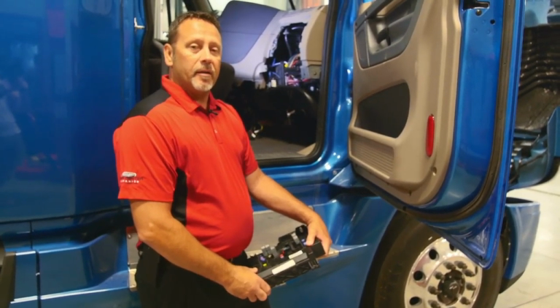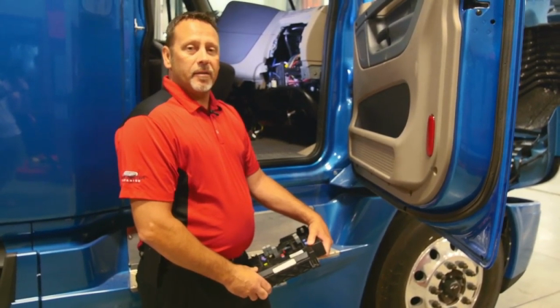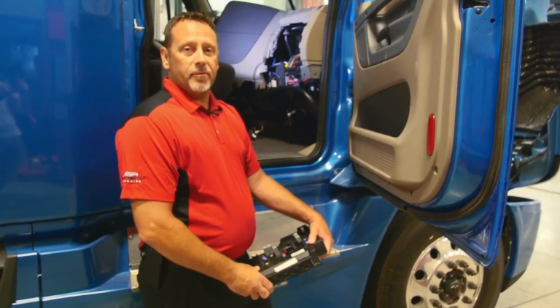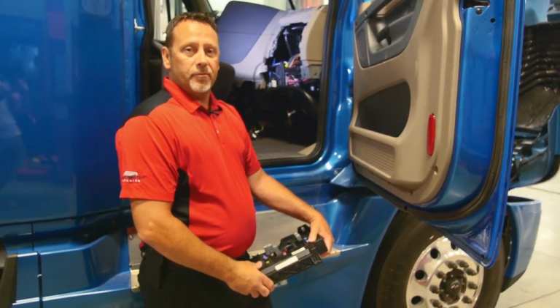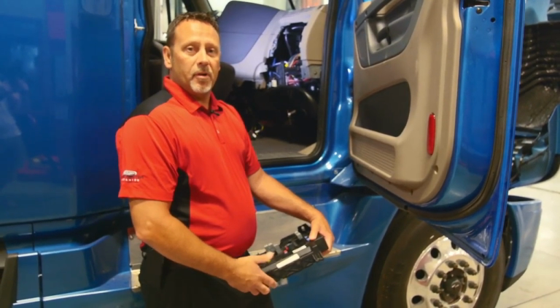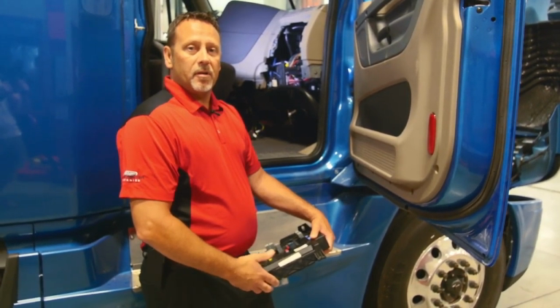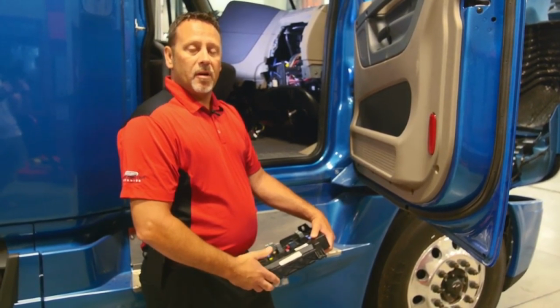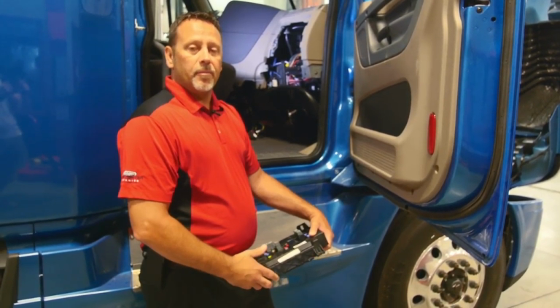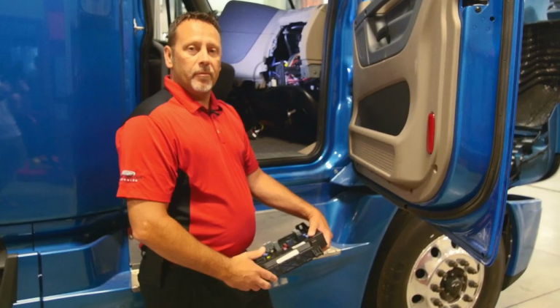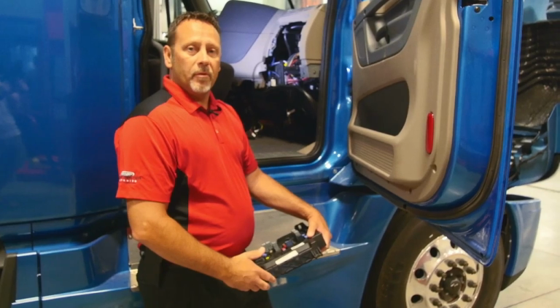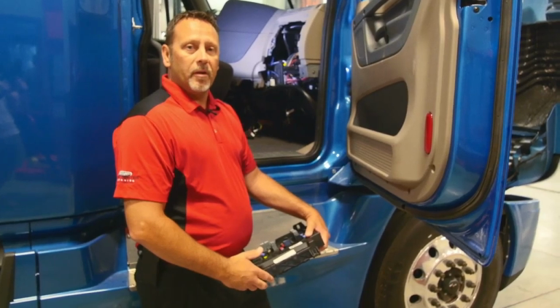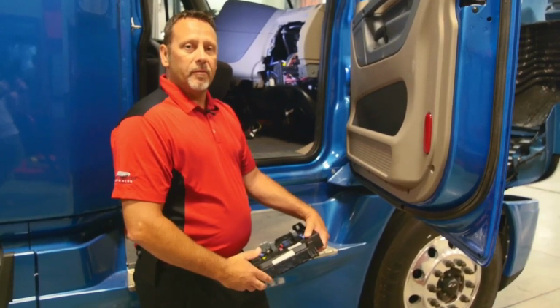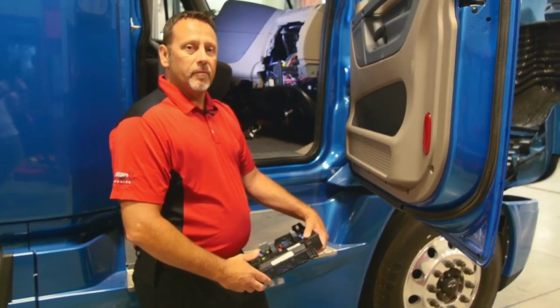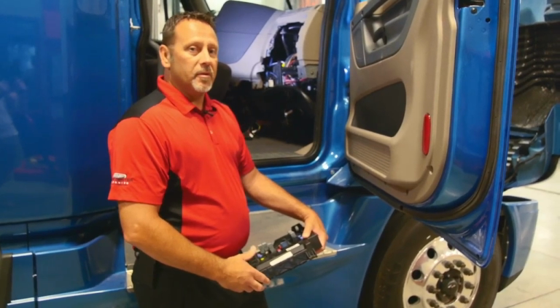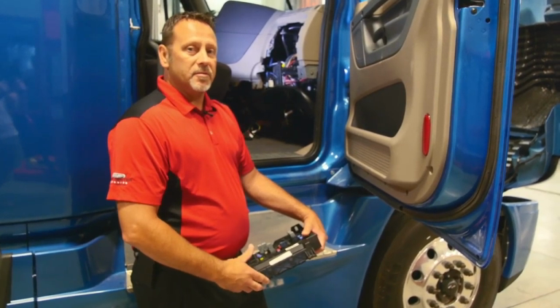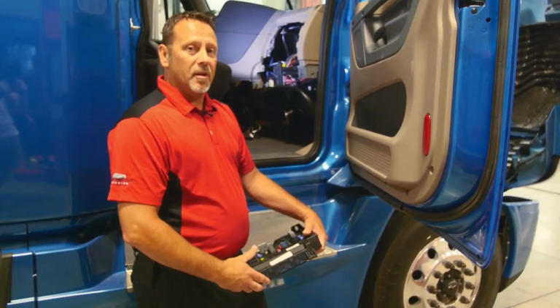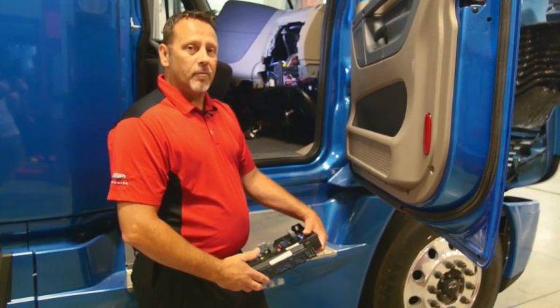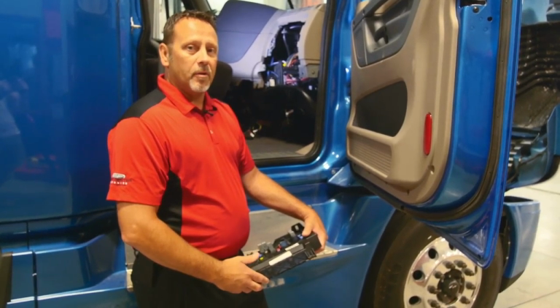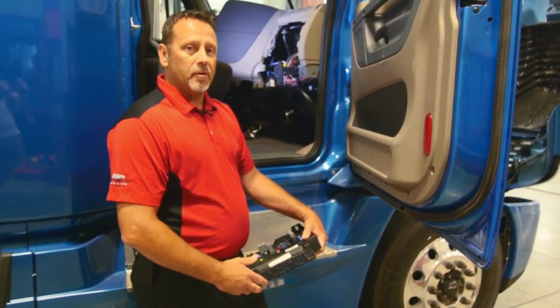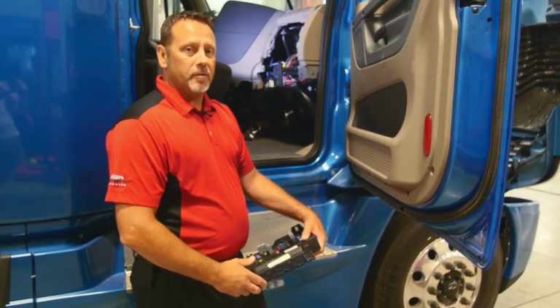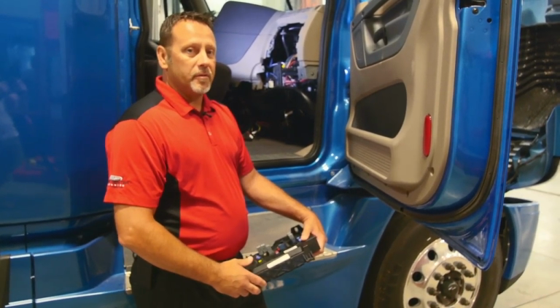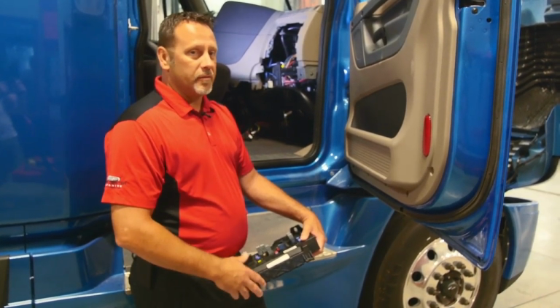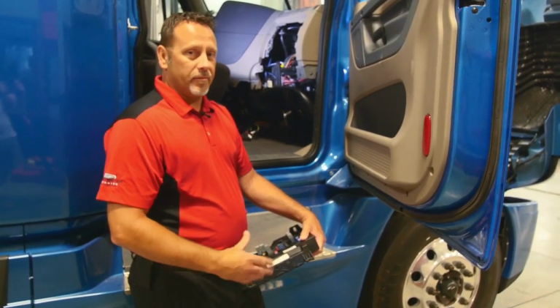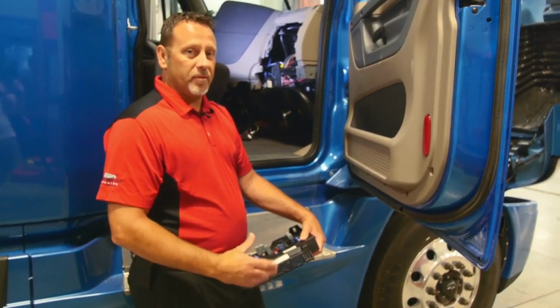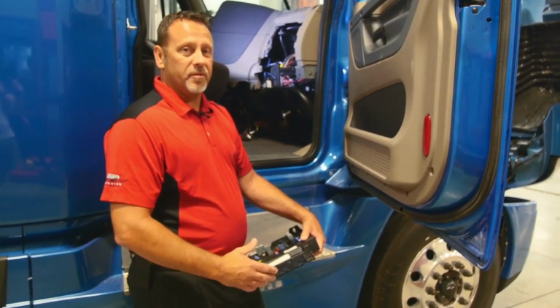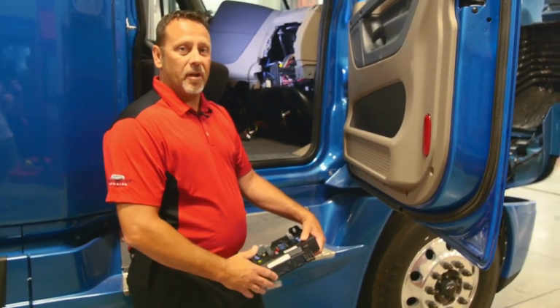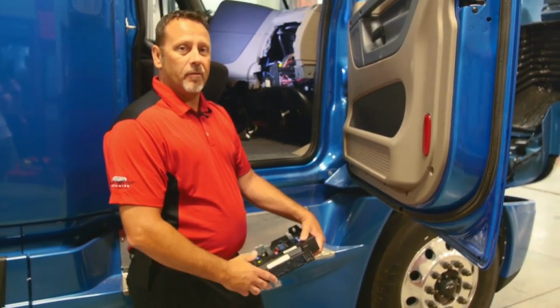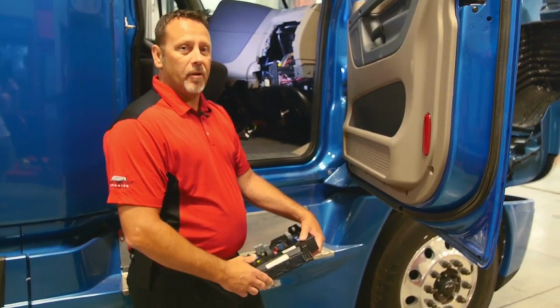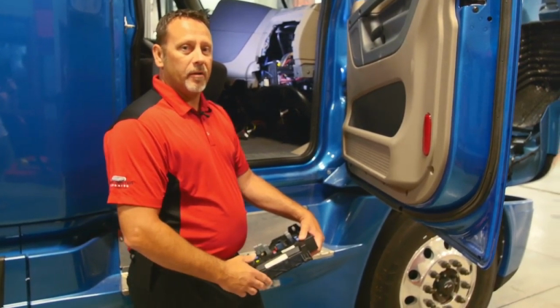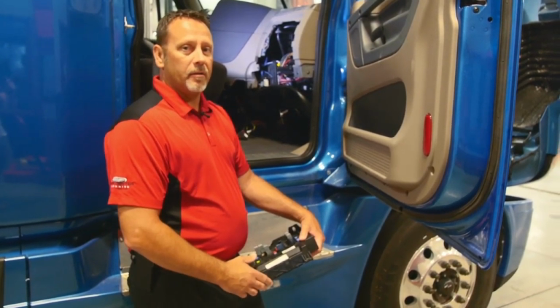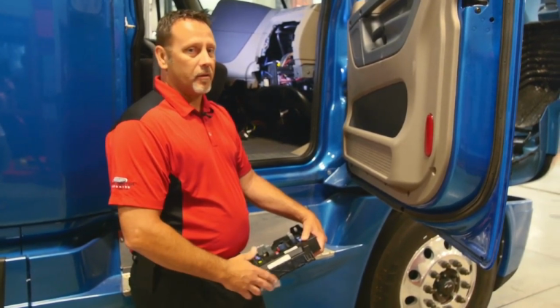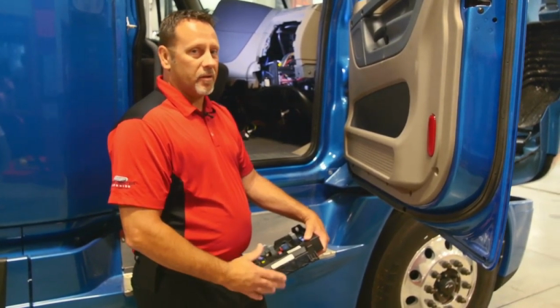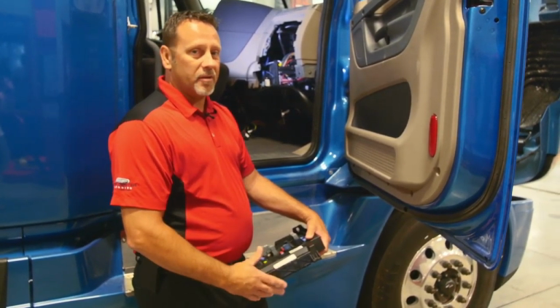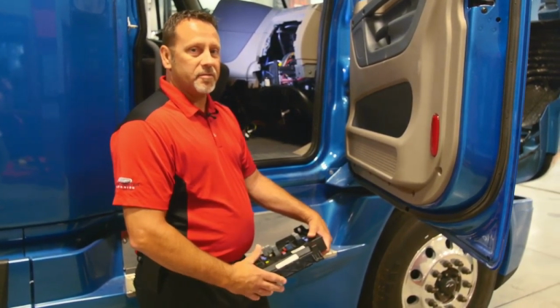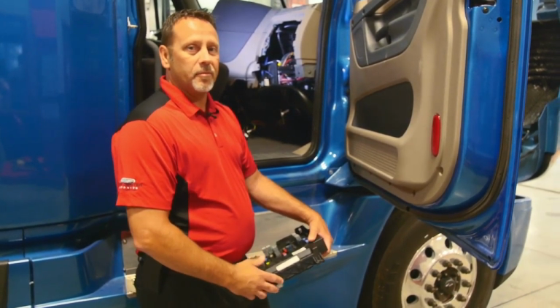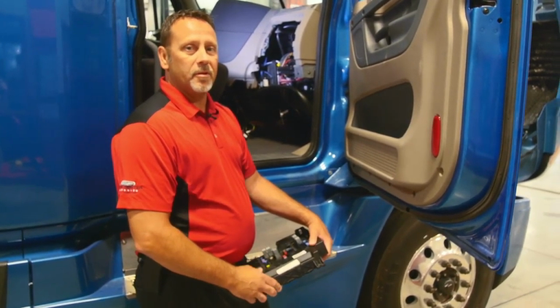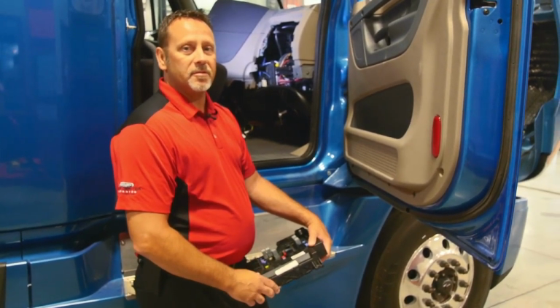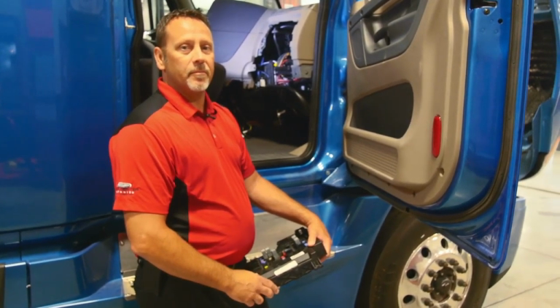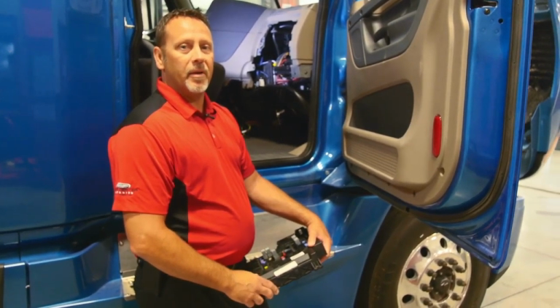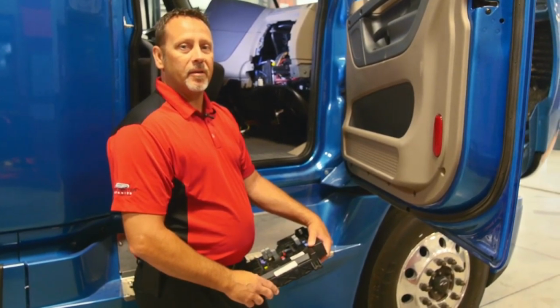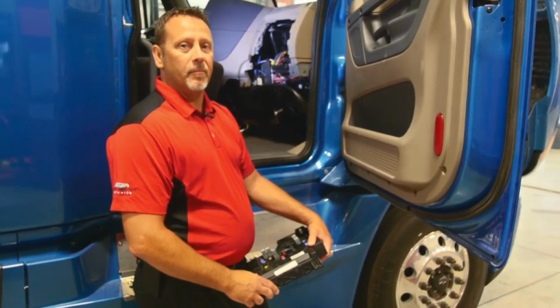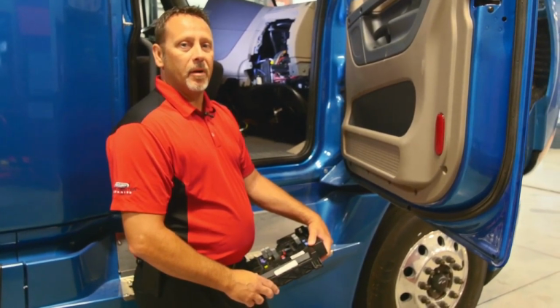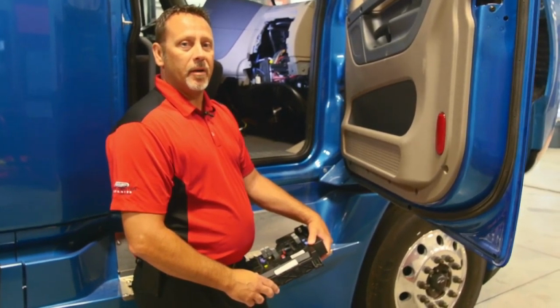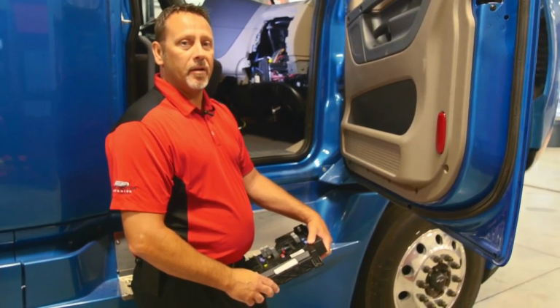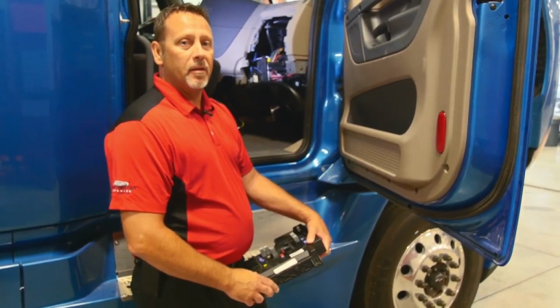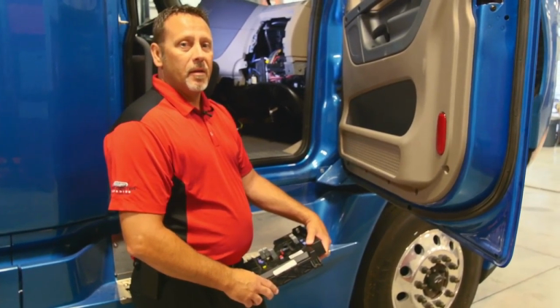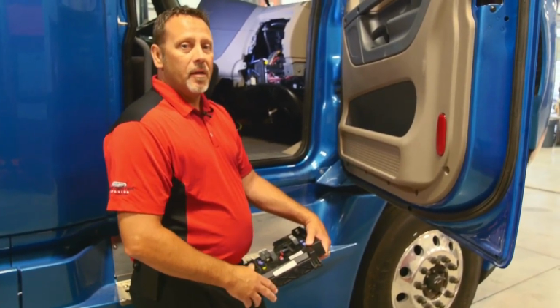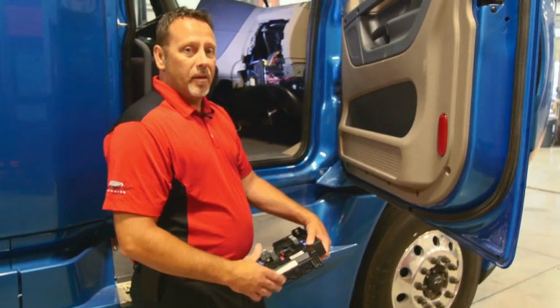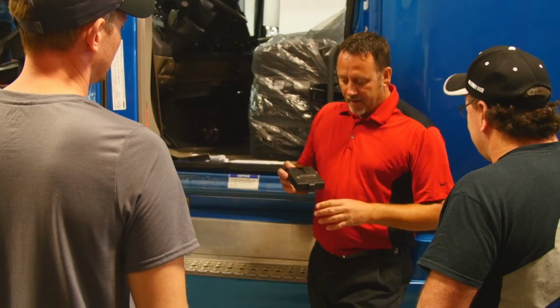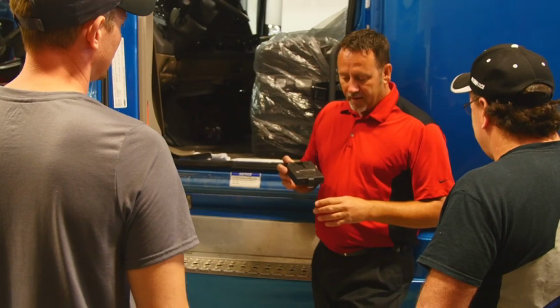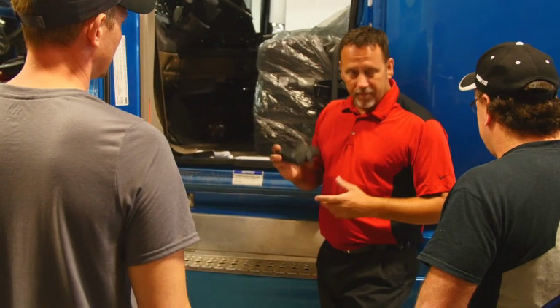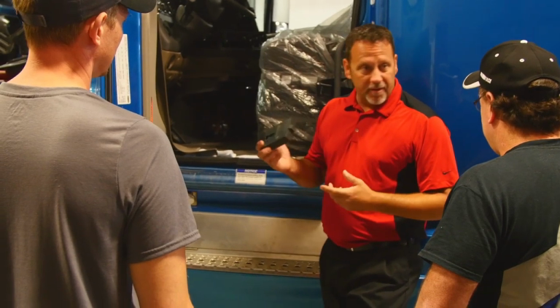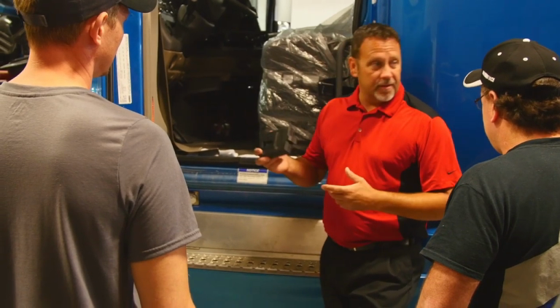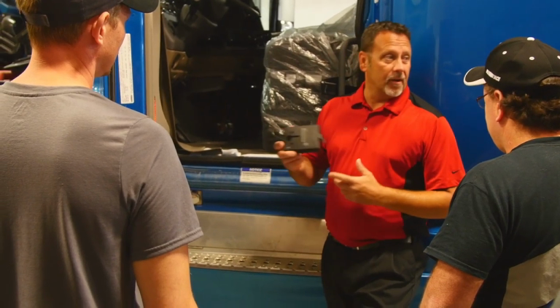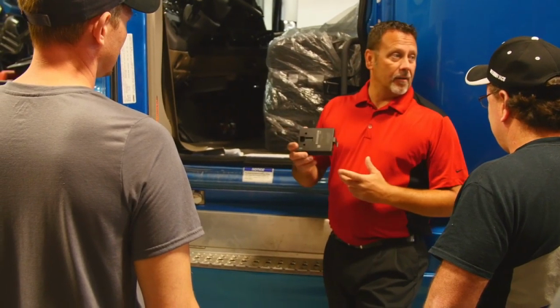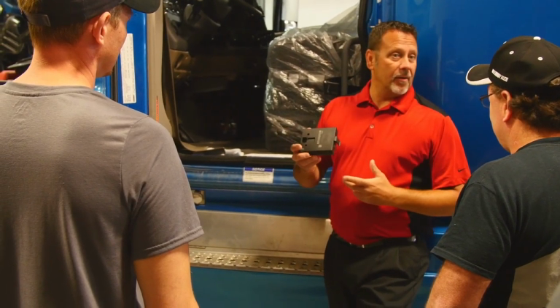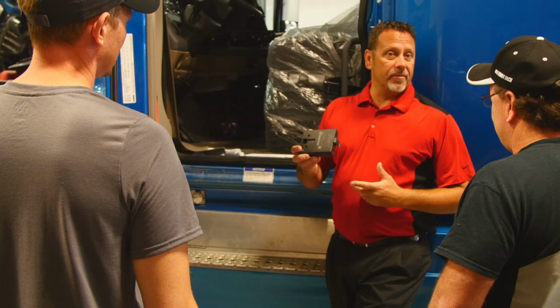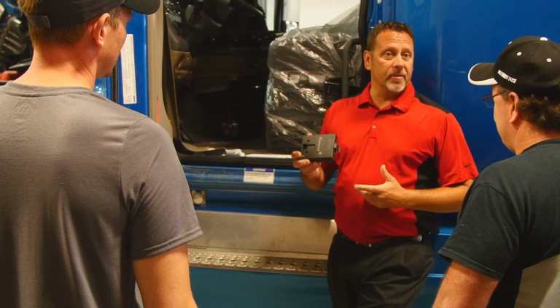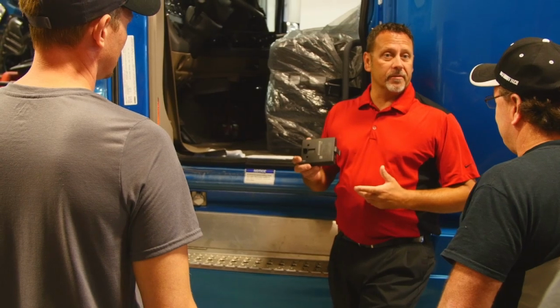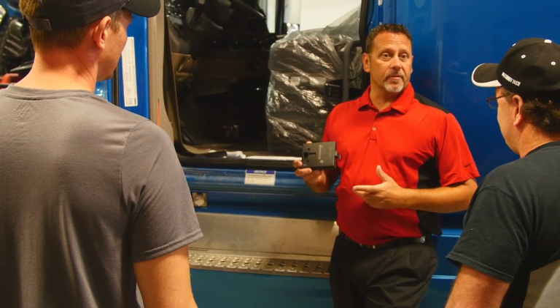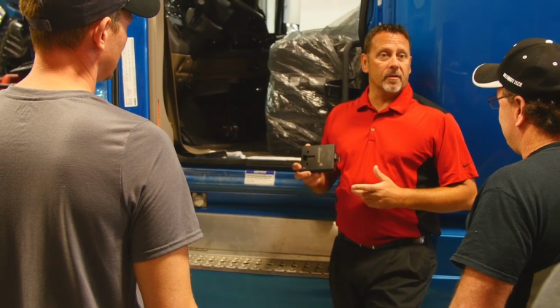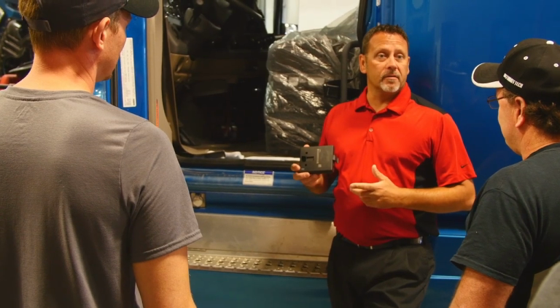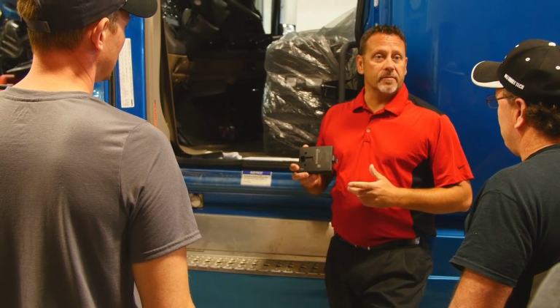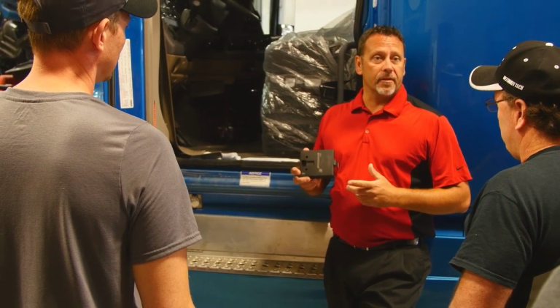We teach them how to get the truck up and running when it's not working, because if it's not running, our customer isn't making money — and that's our job here at Truck Center Companies.